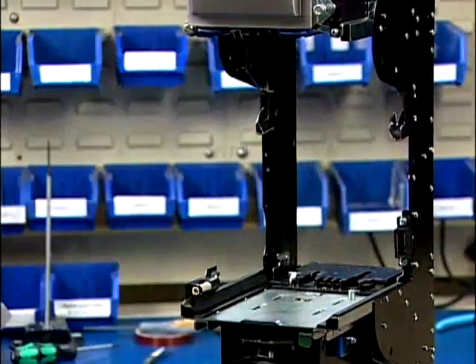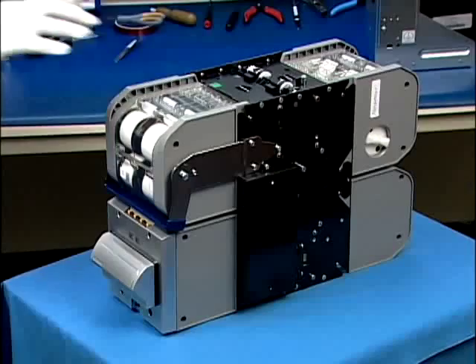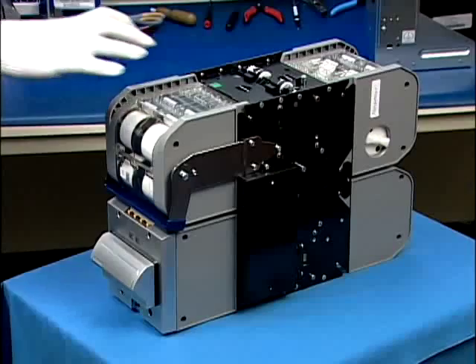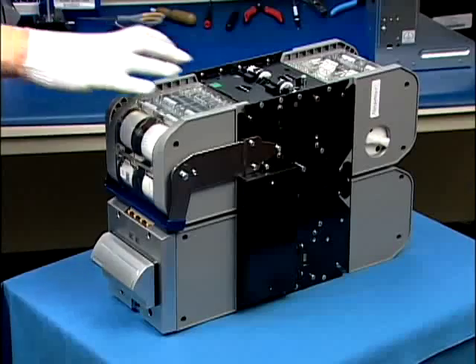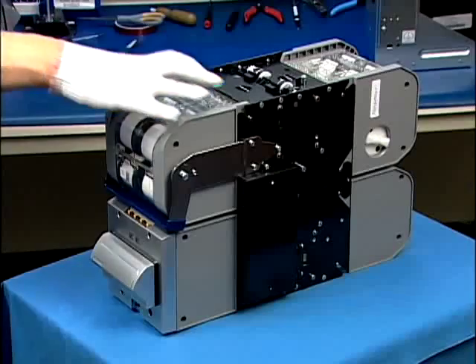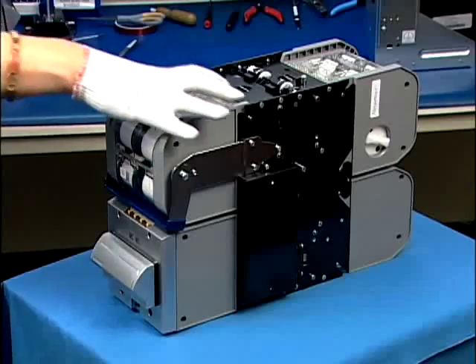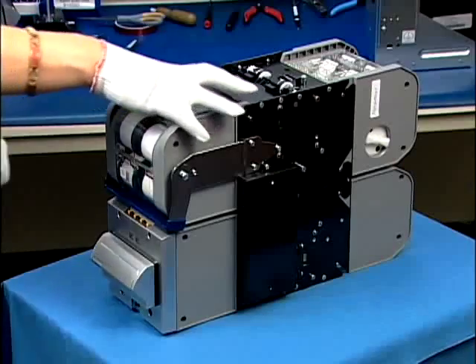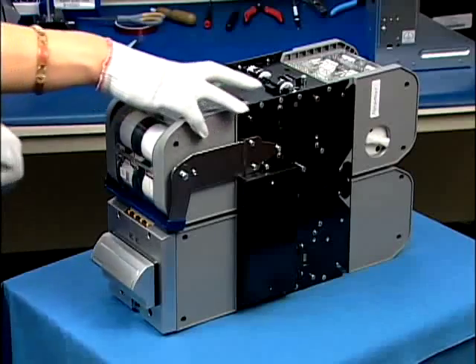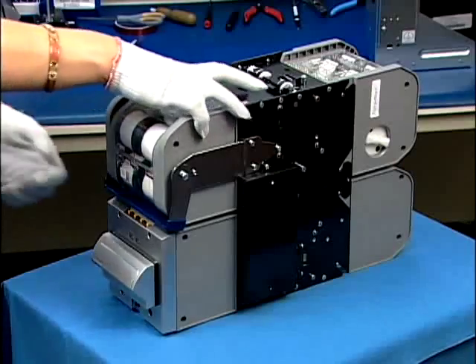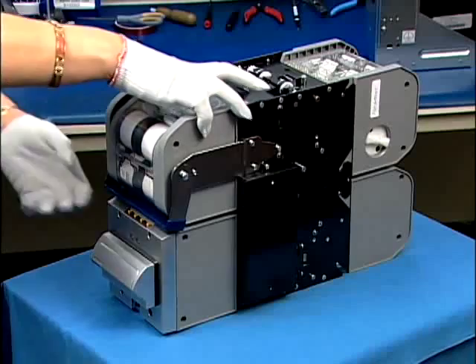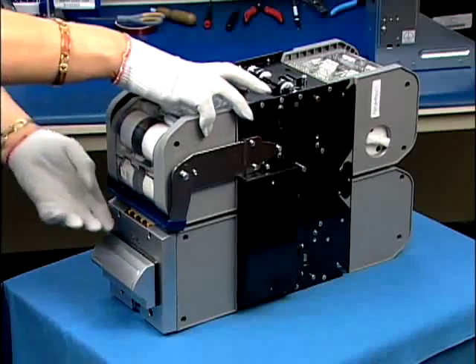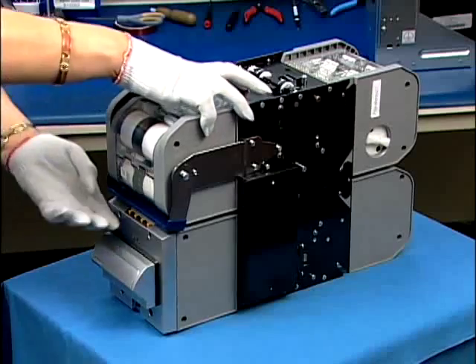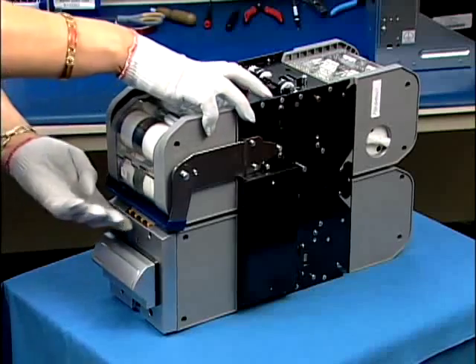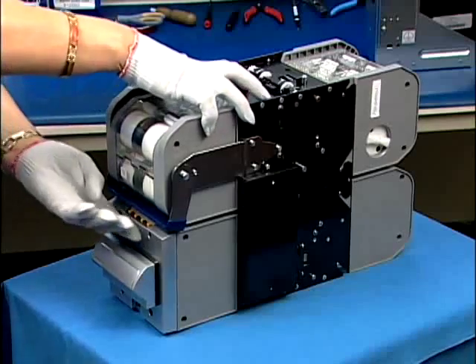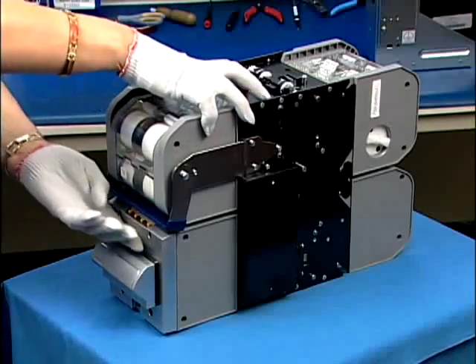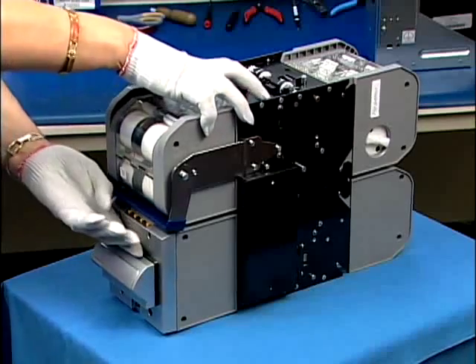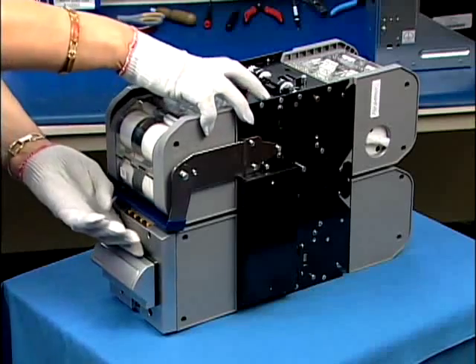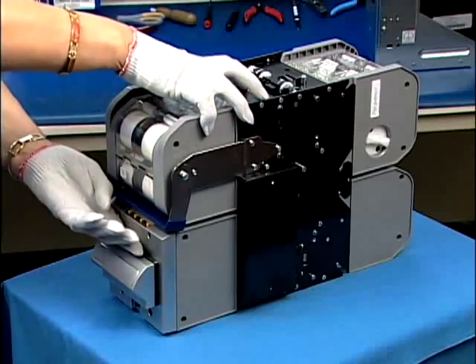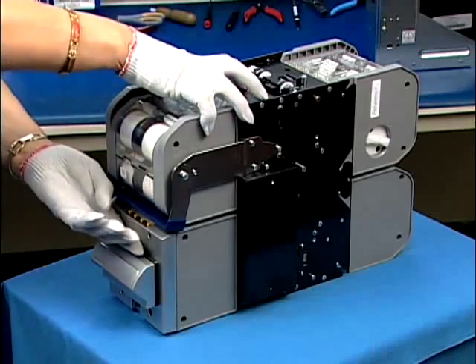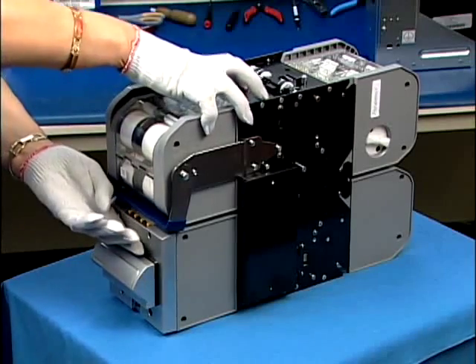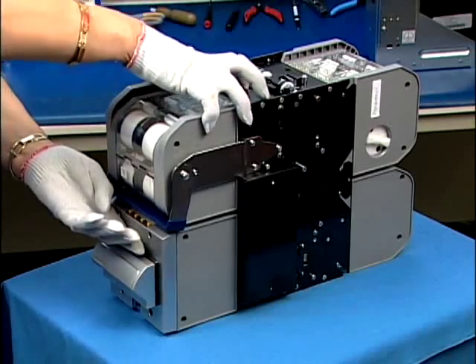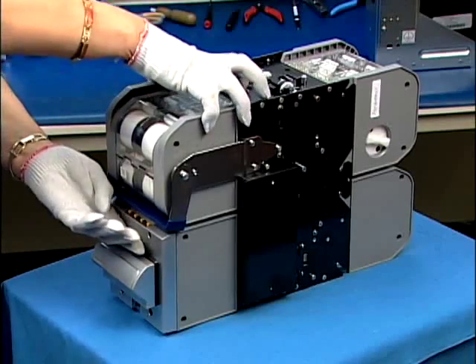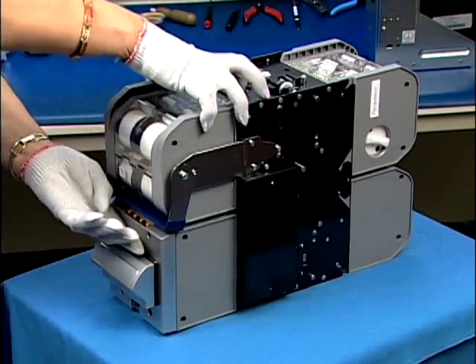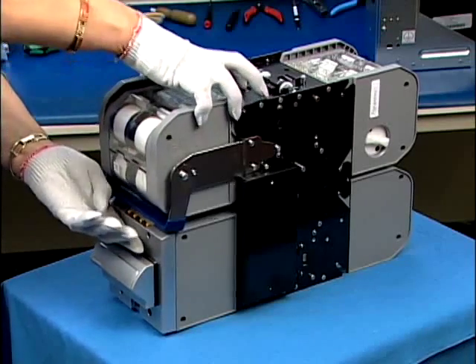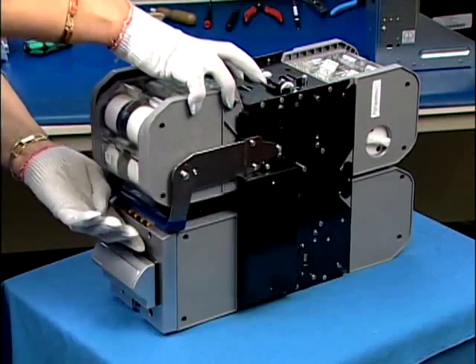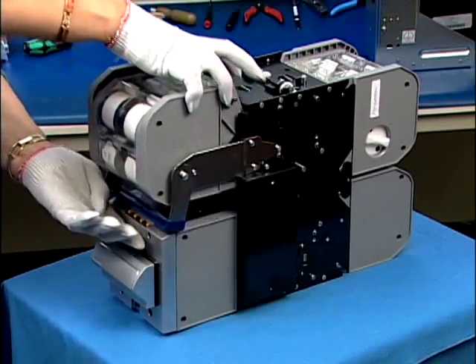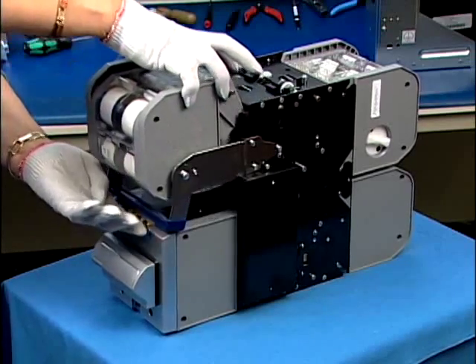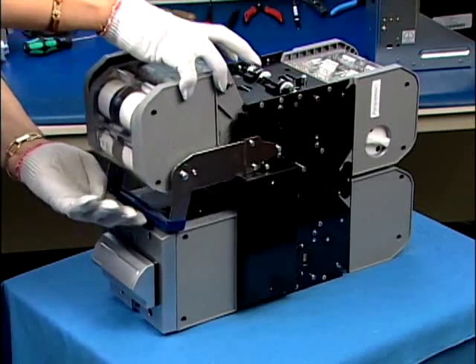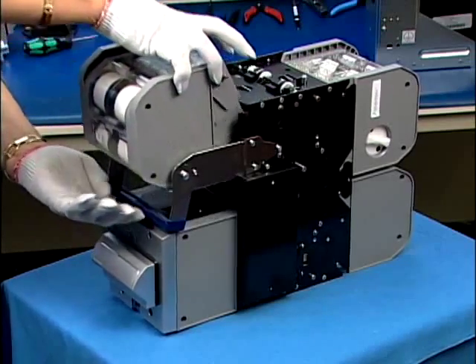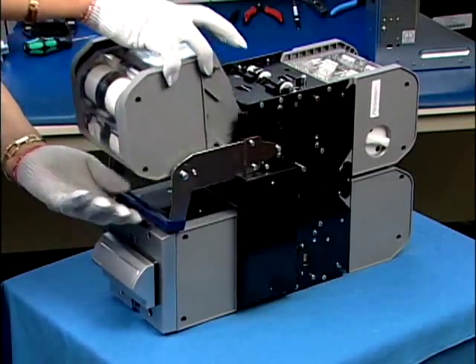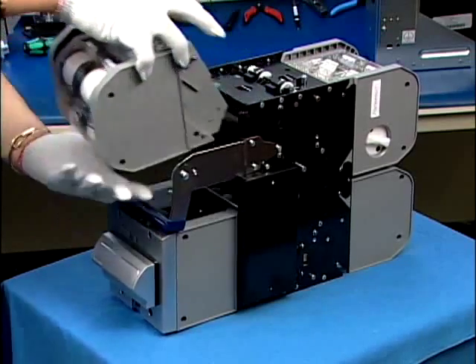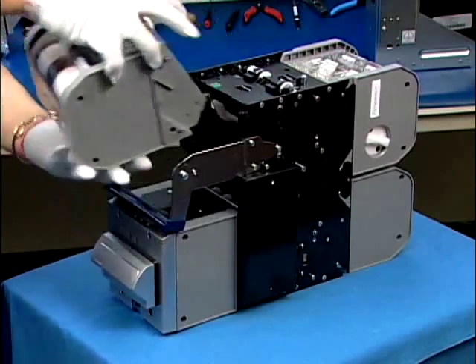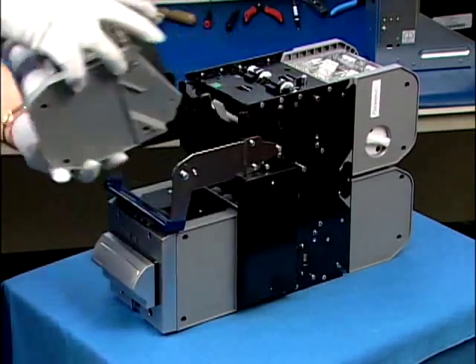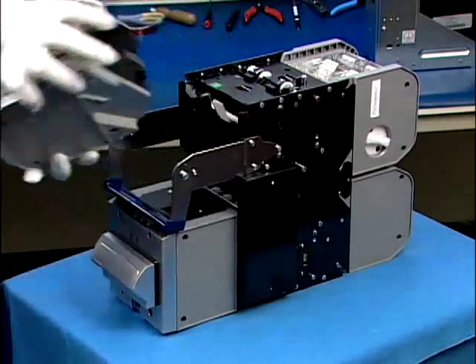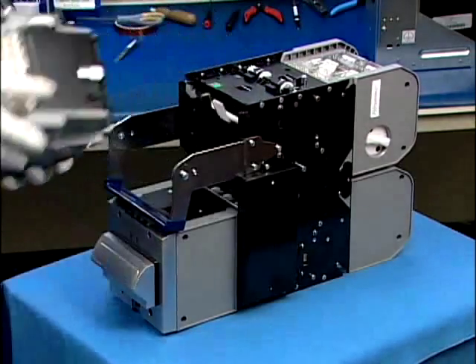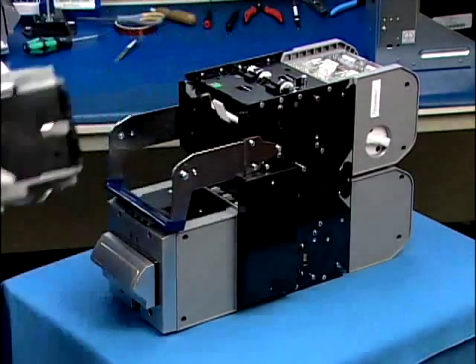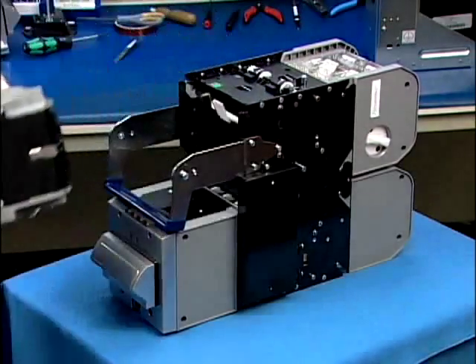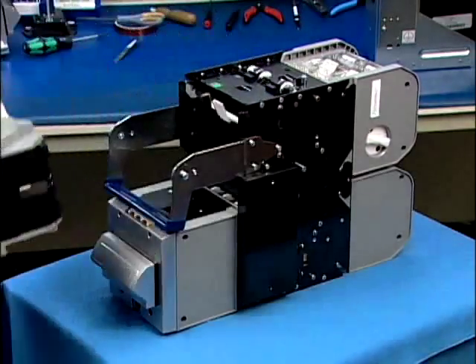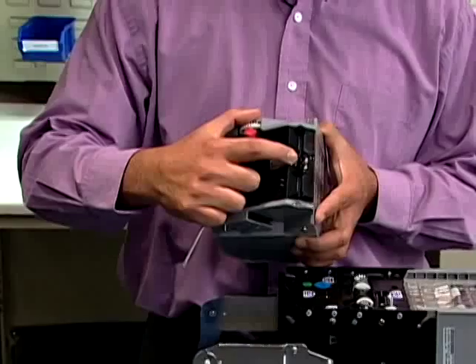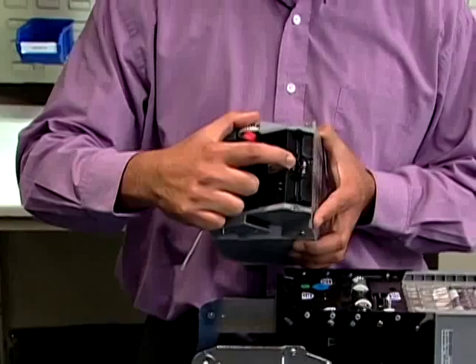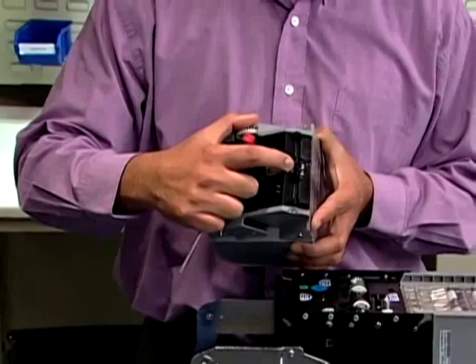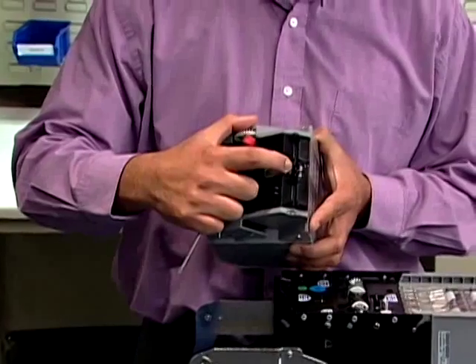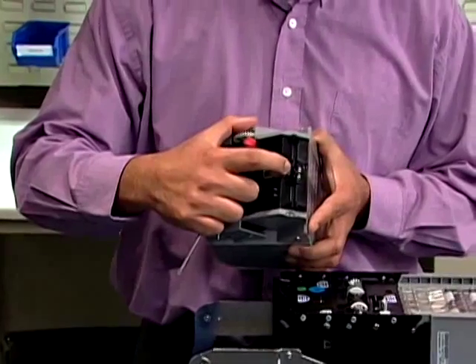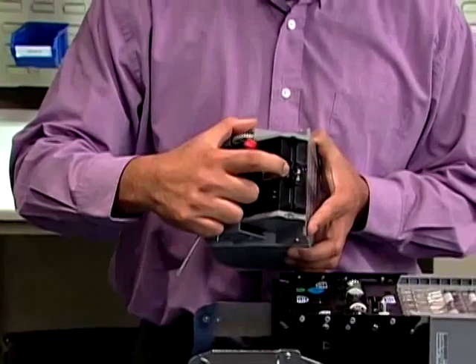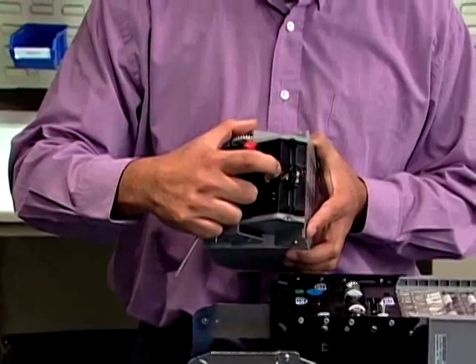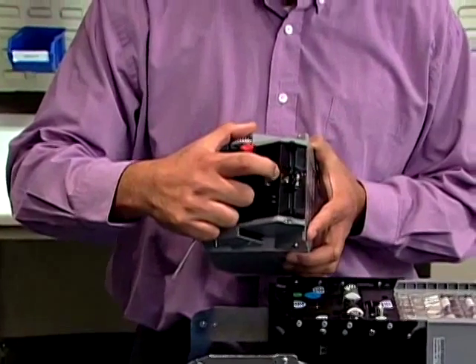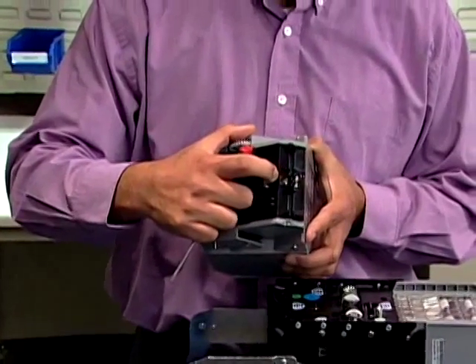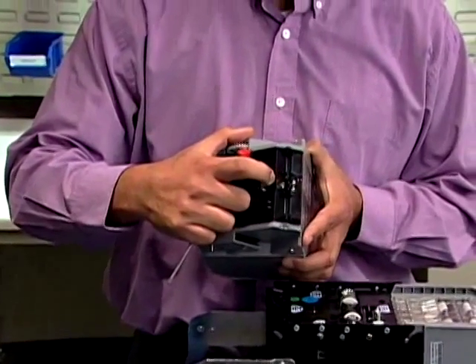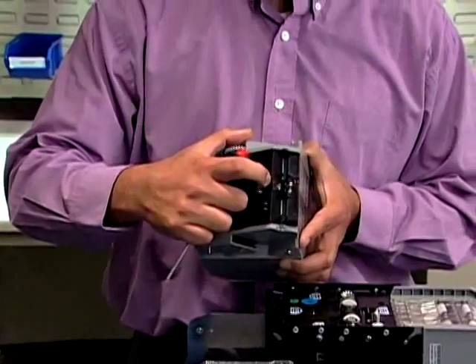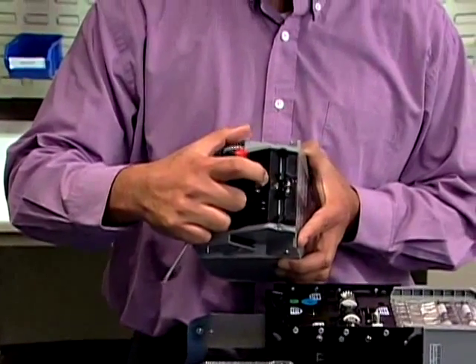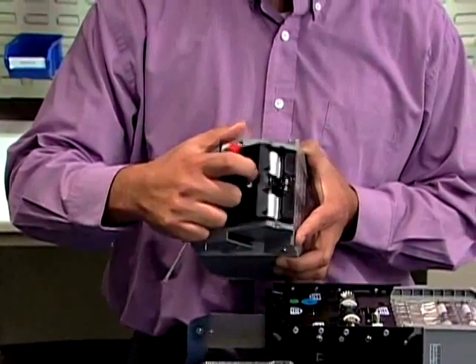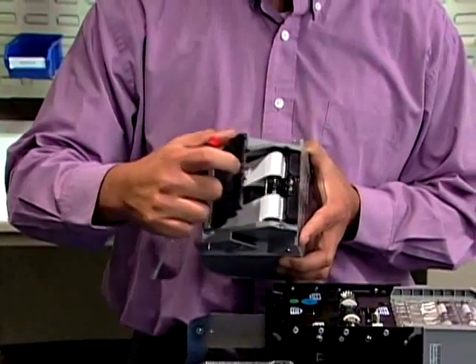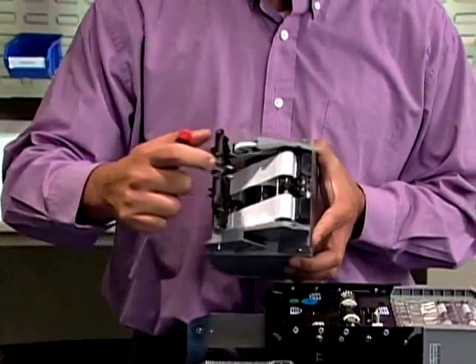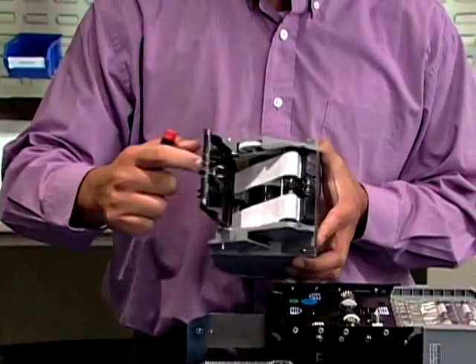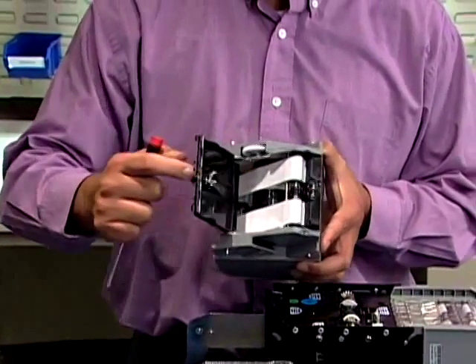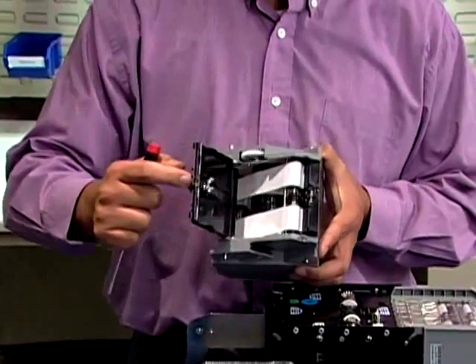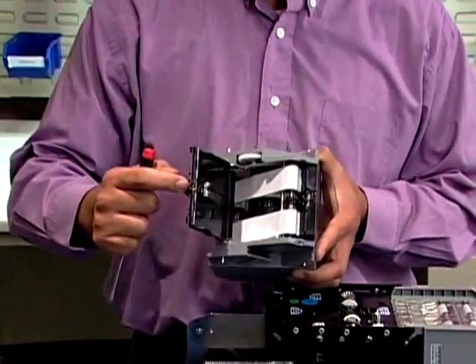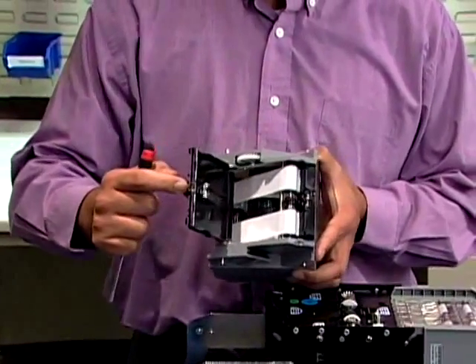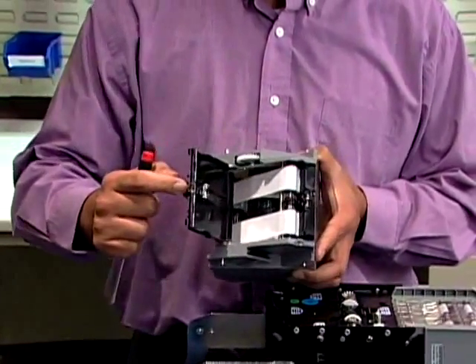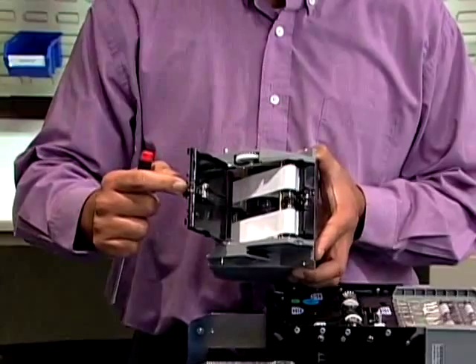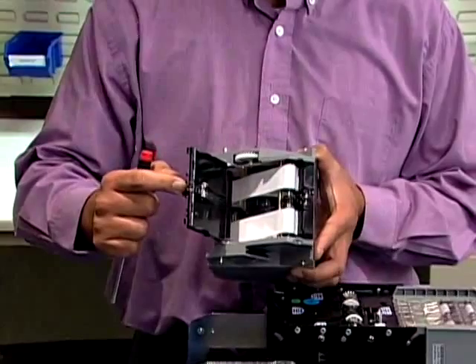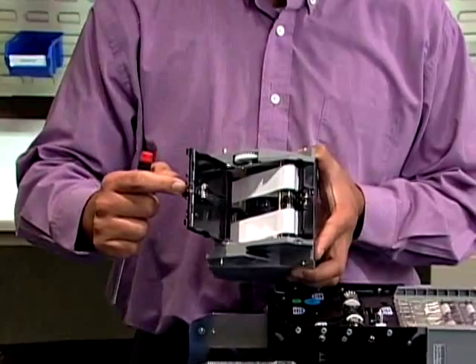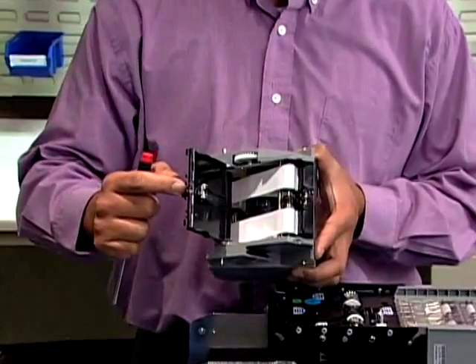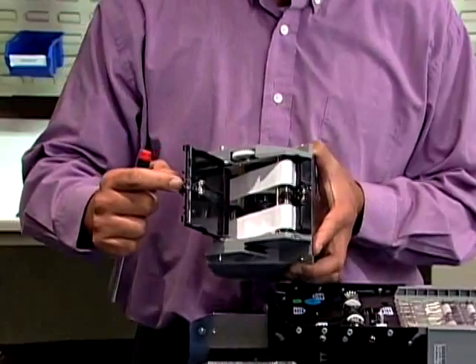Press the release button on cassette number one and lift it out. Release the cover.